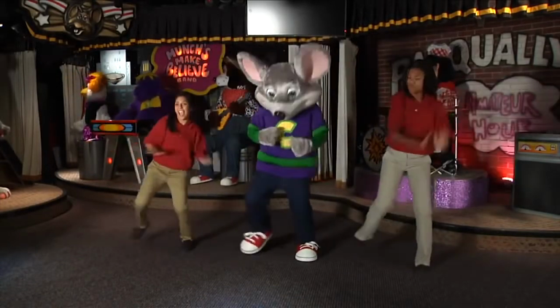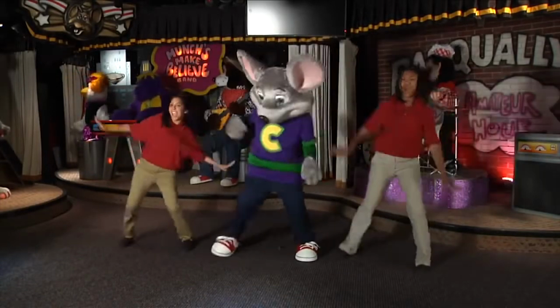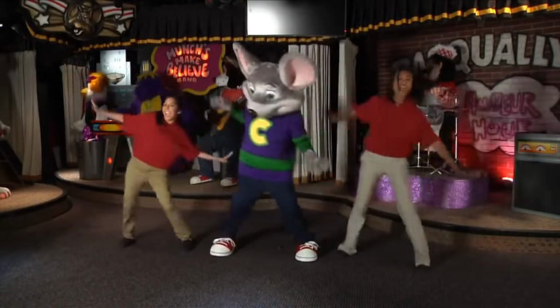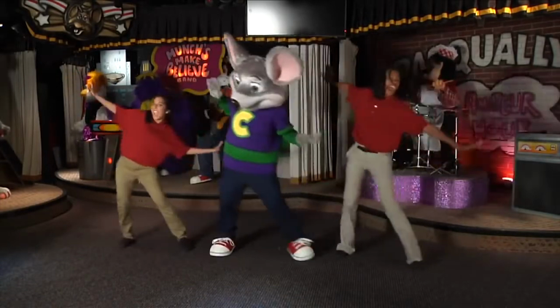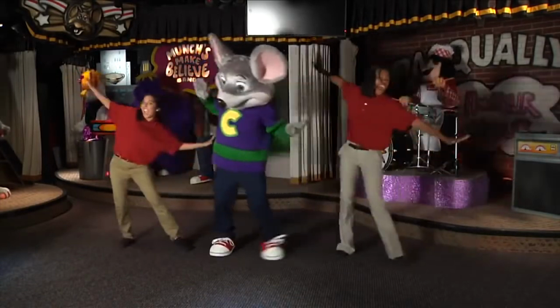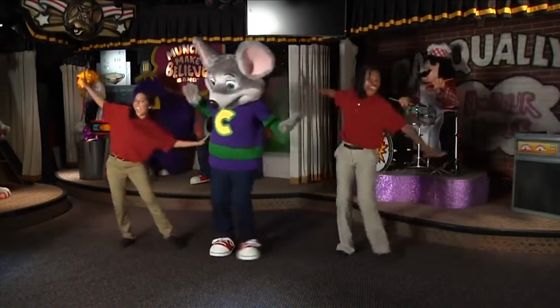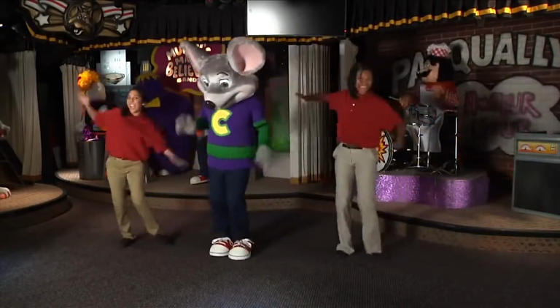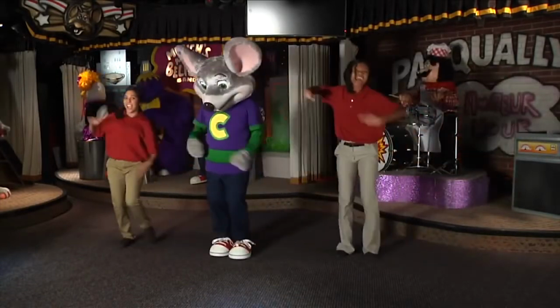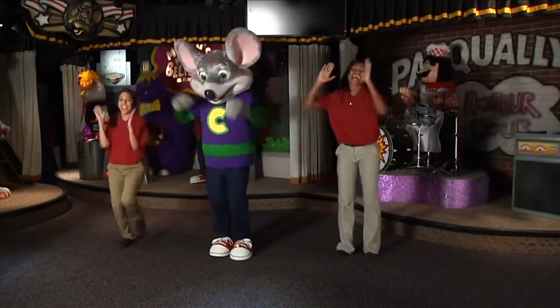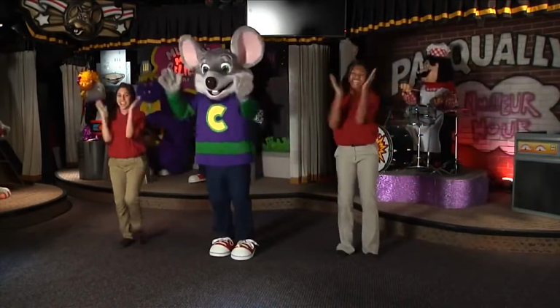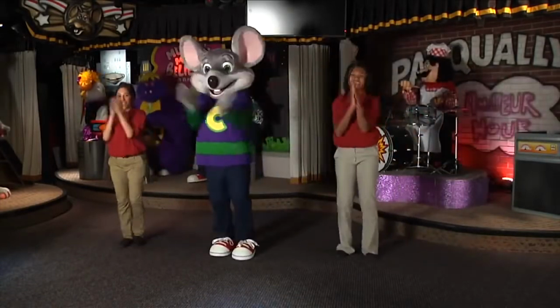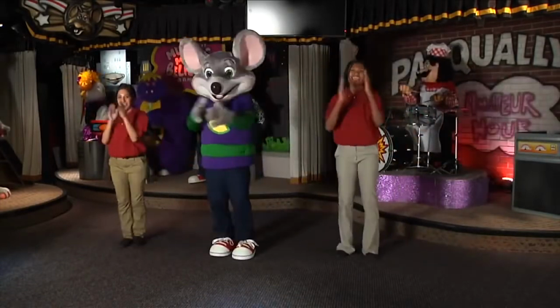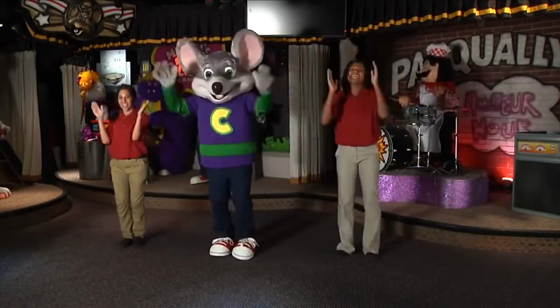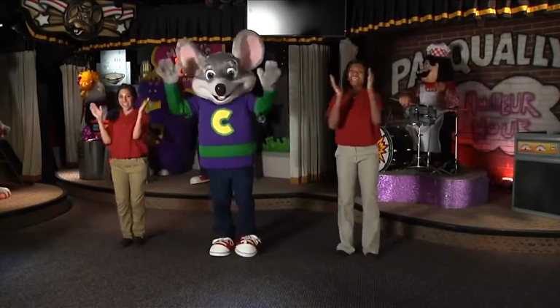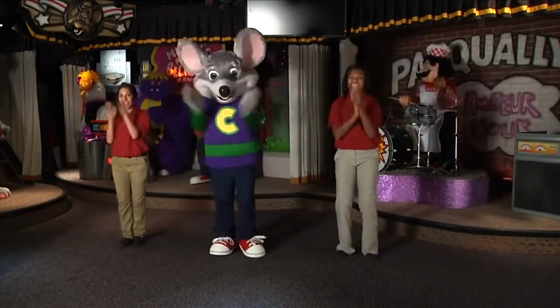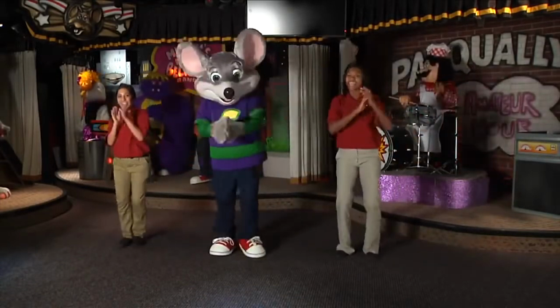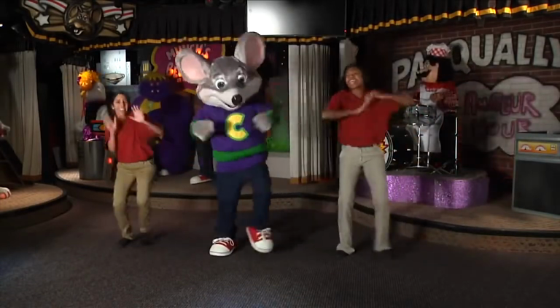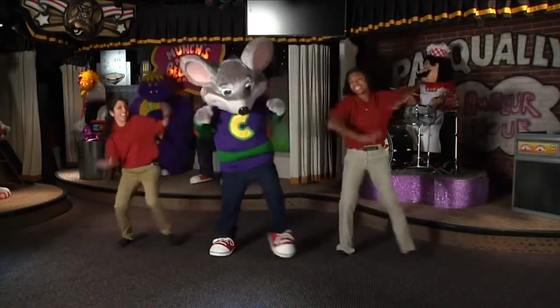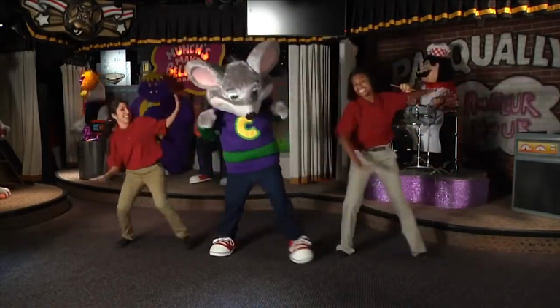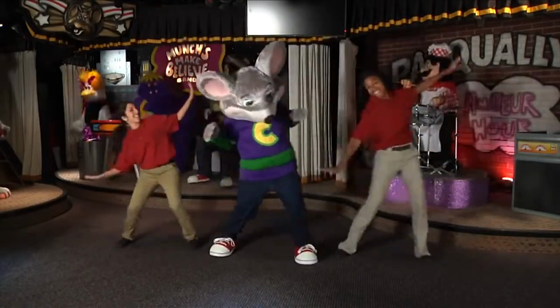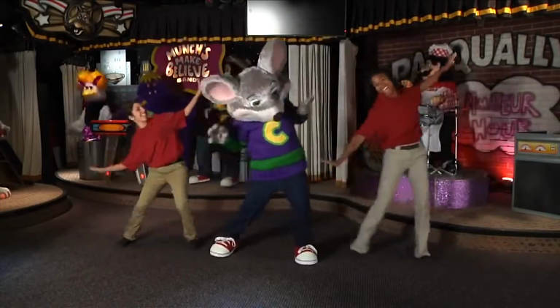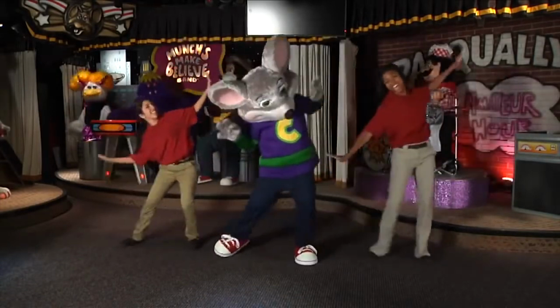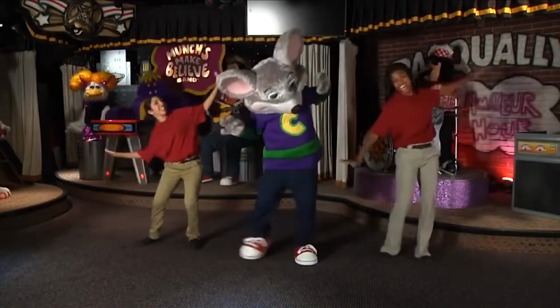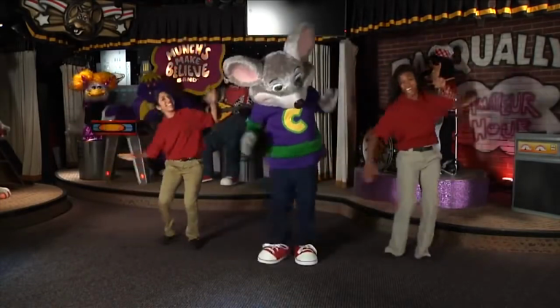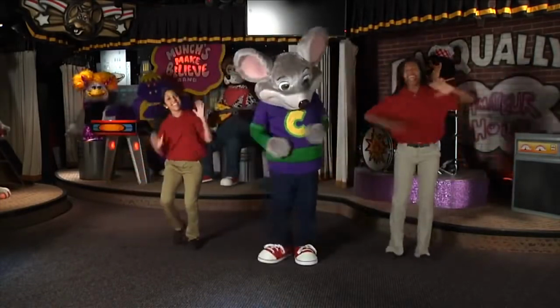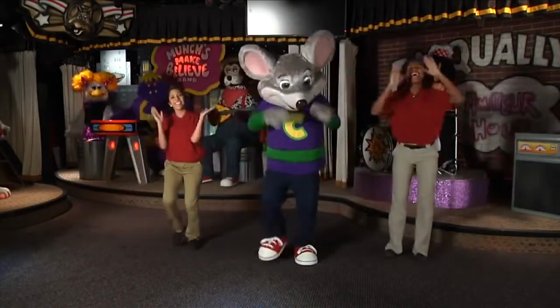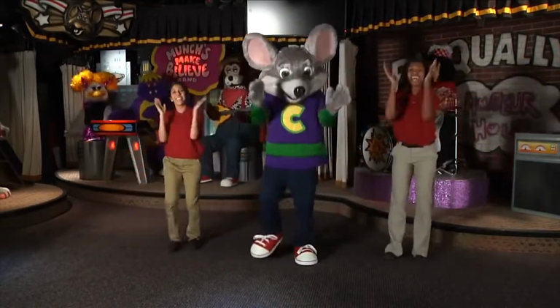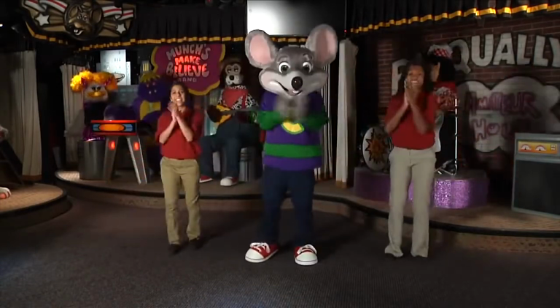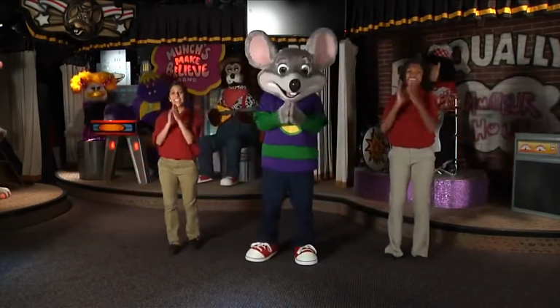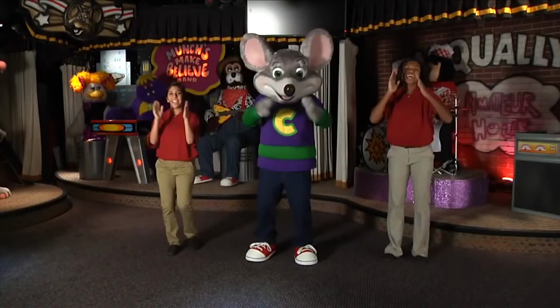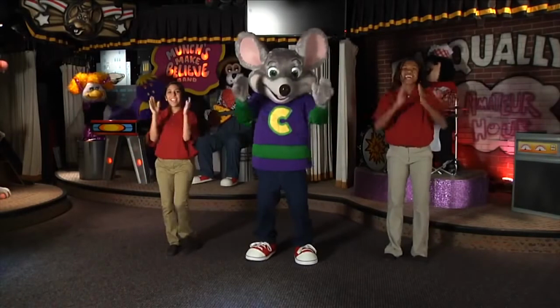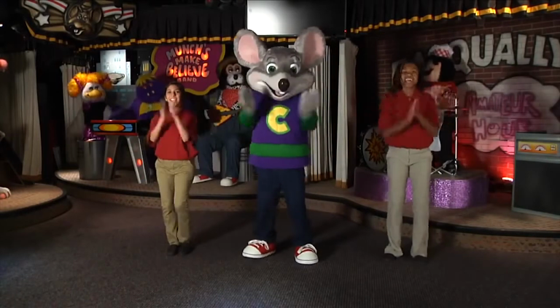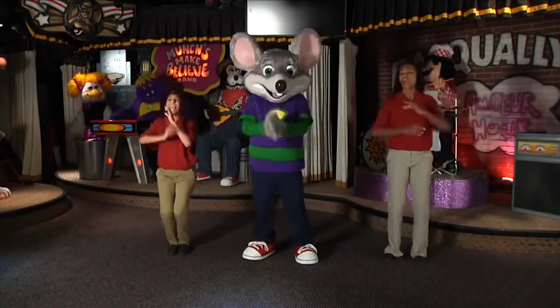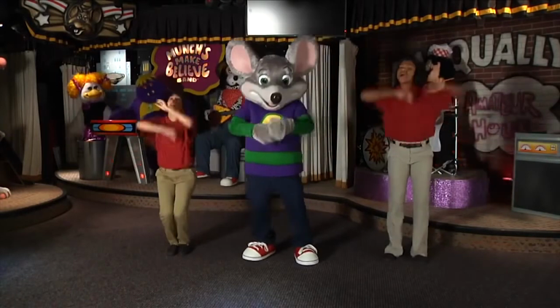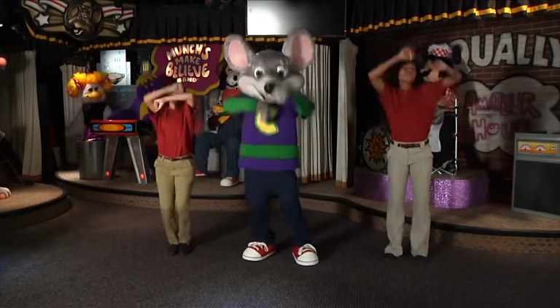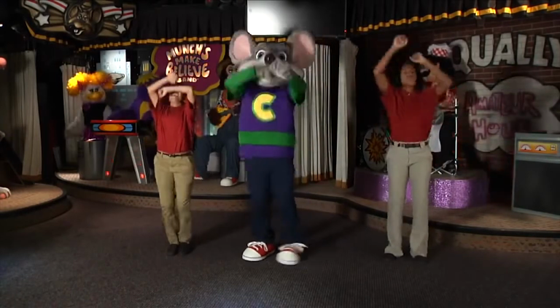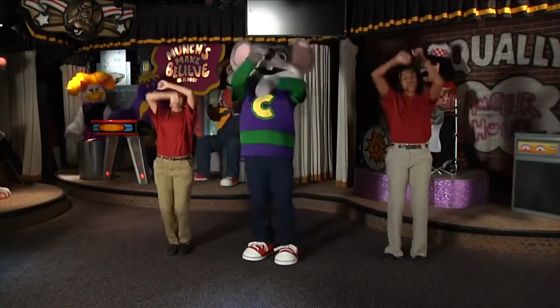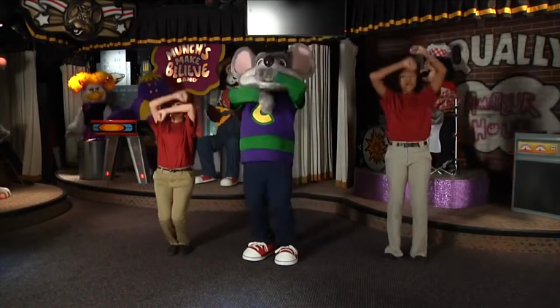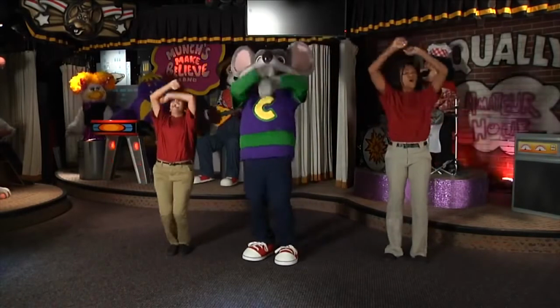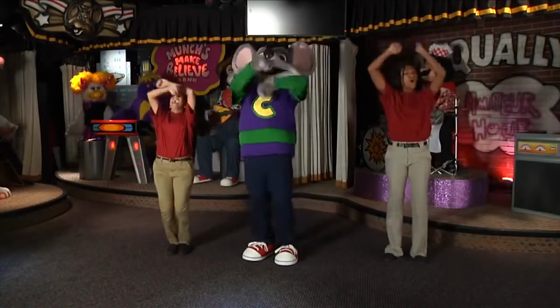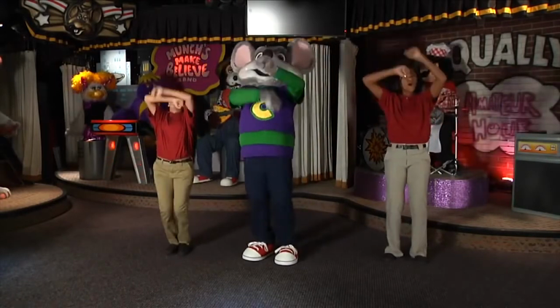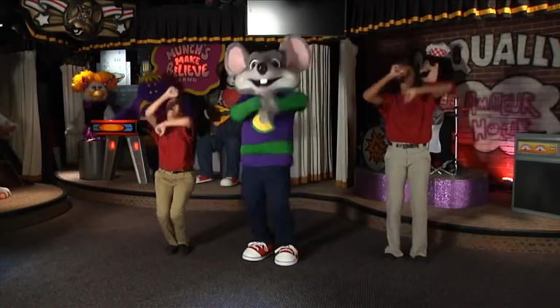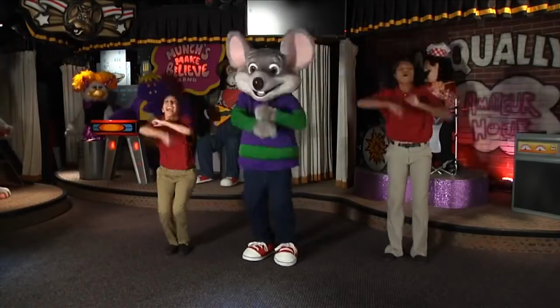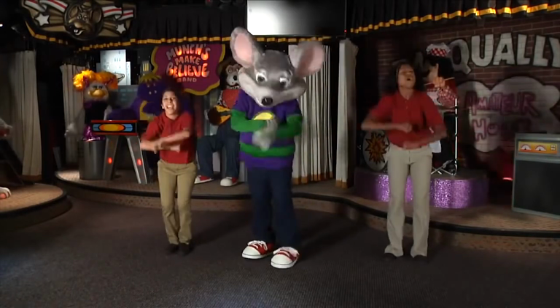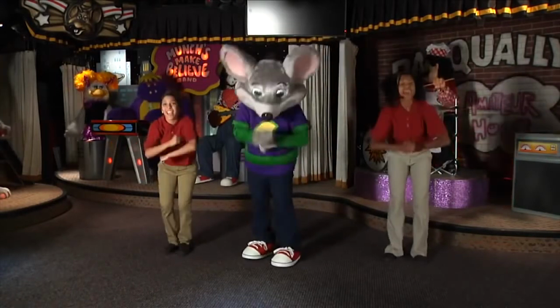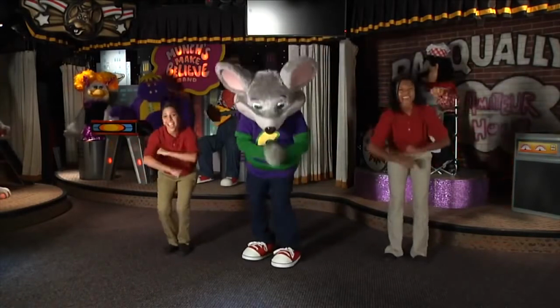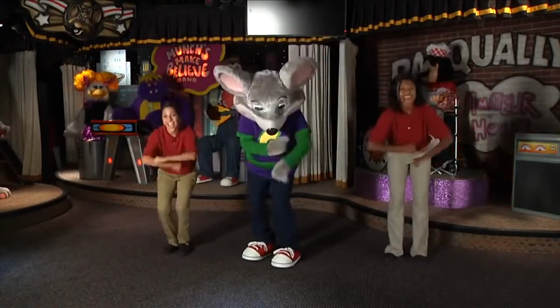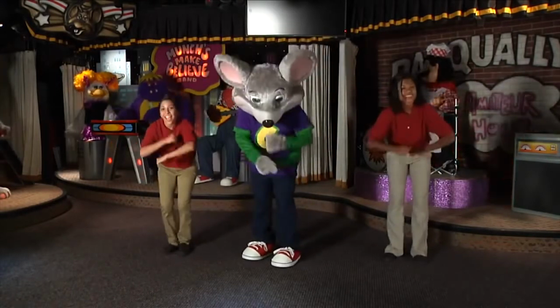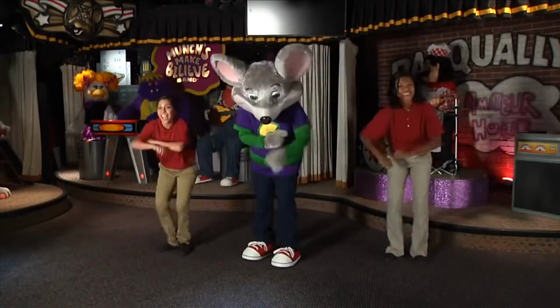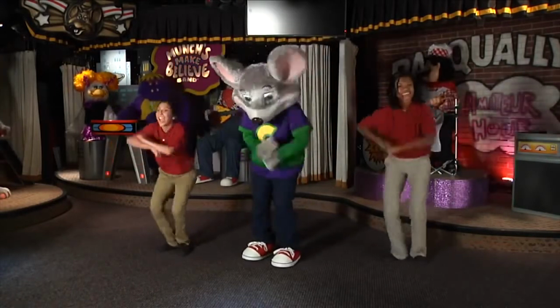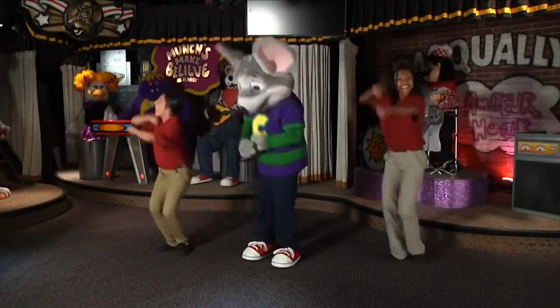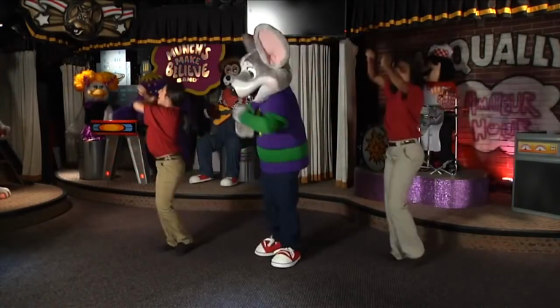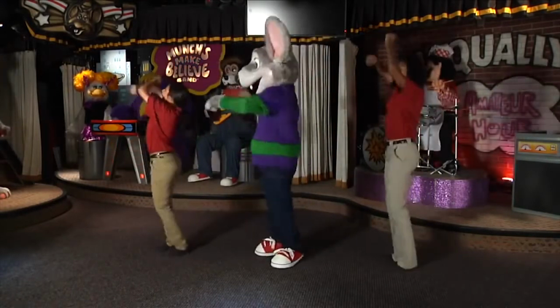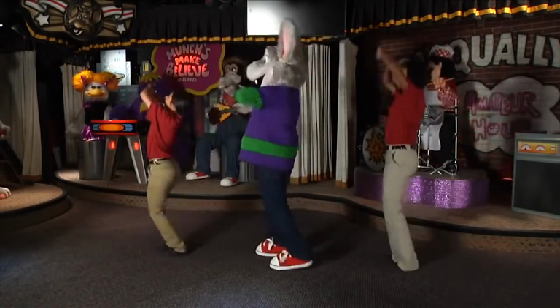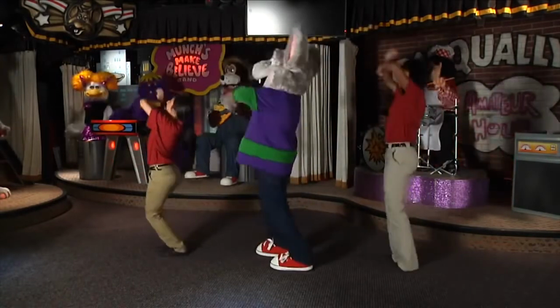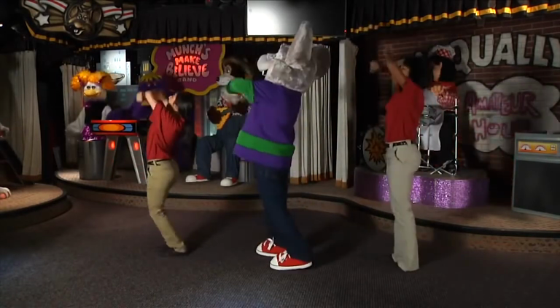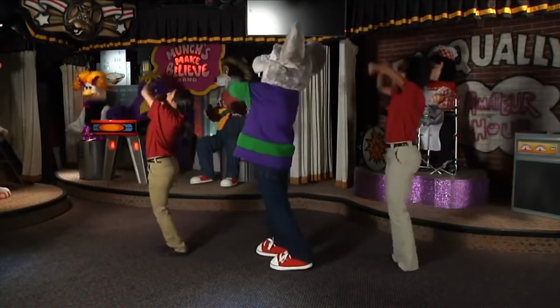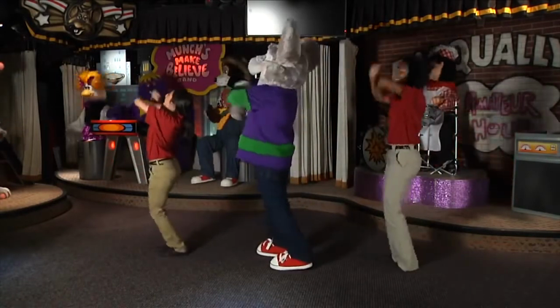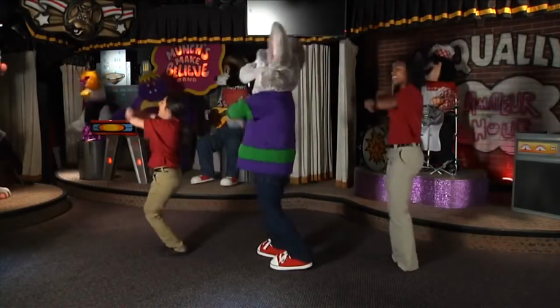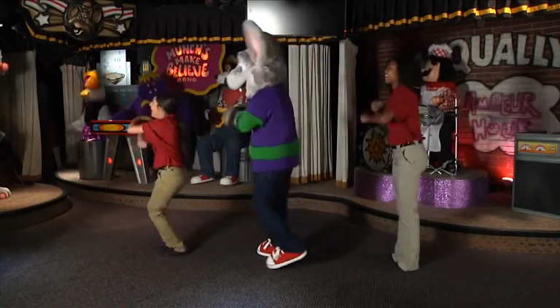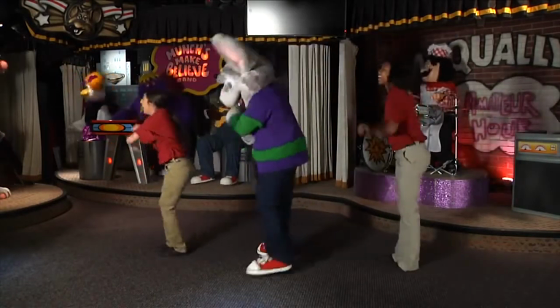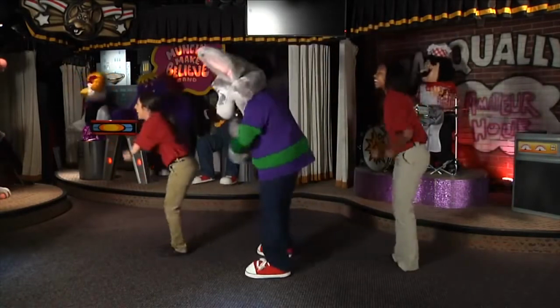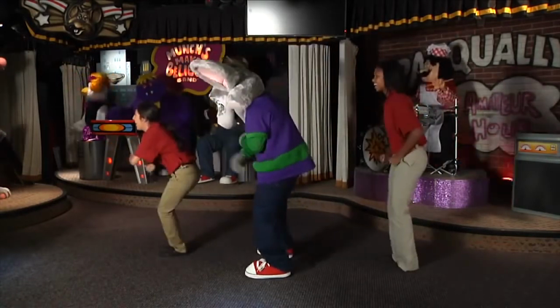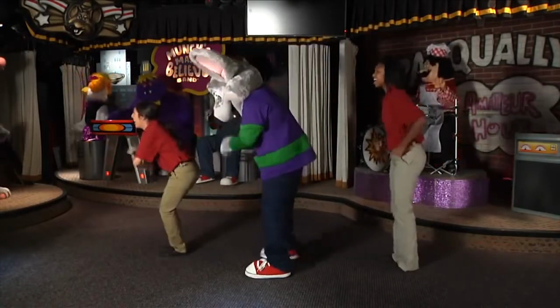Slide to the right, clap, clap. Slide to the left, clap, clap. Do the roll. Do the roll. Again.